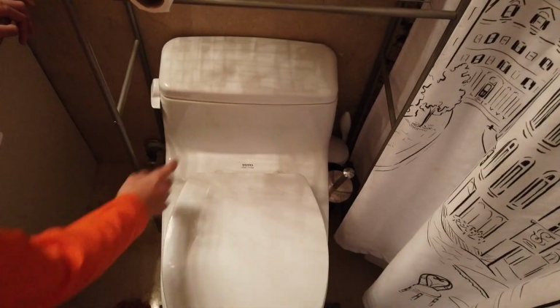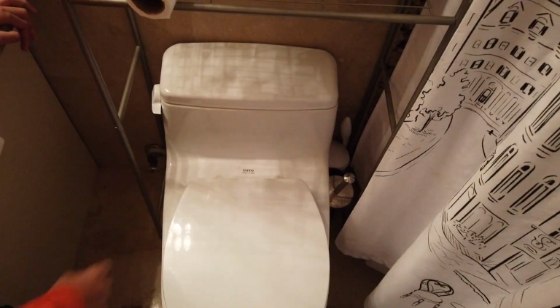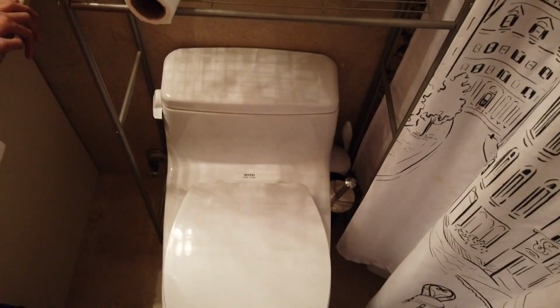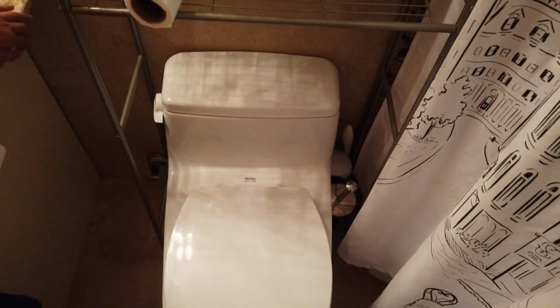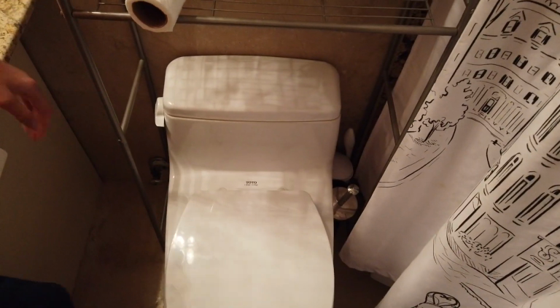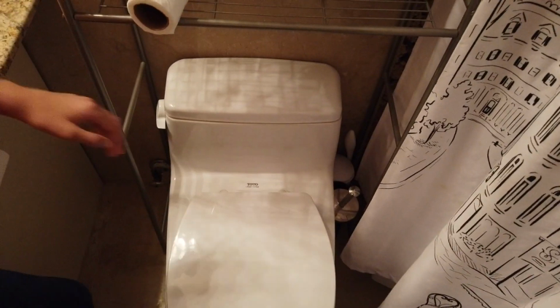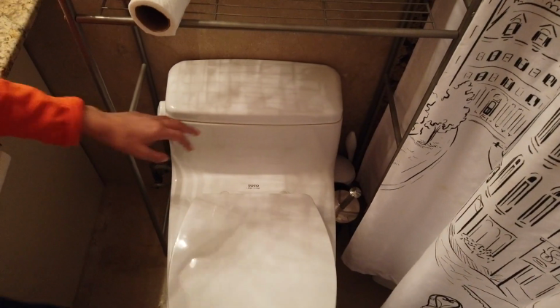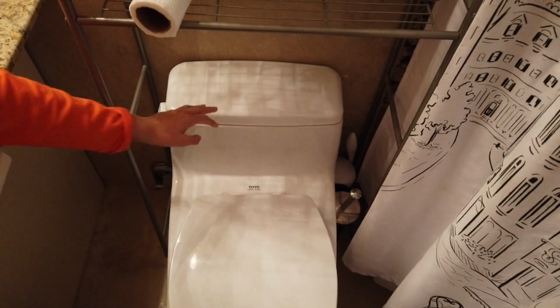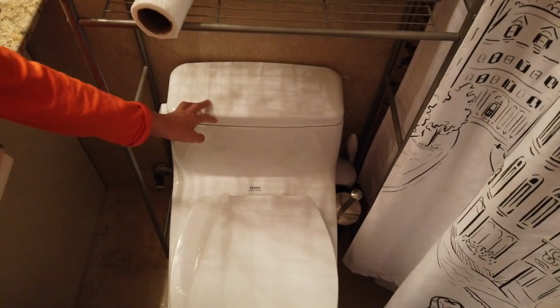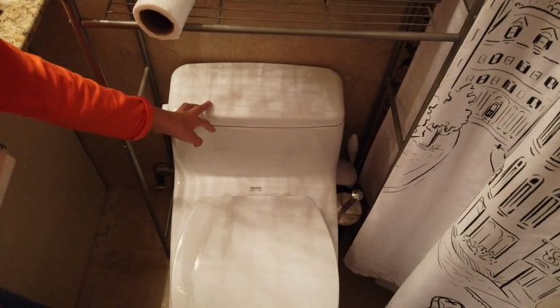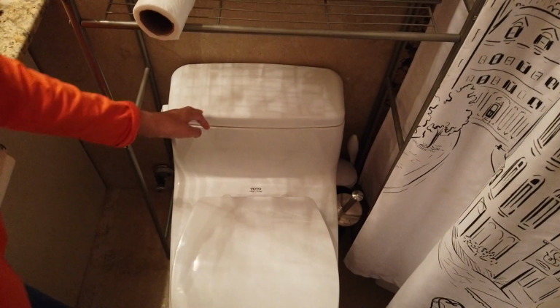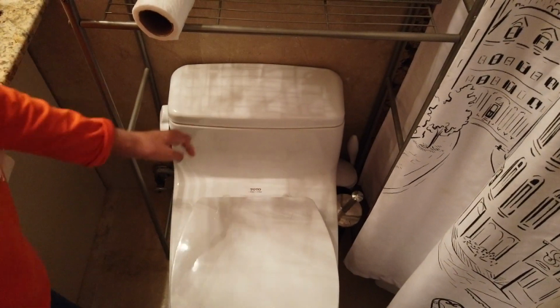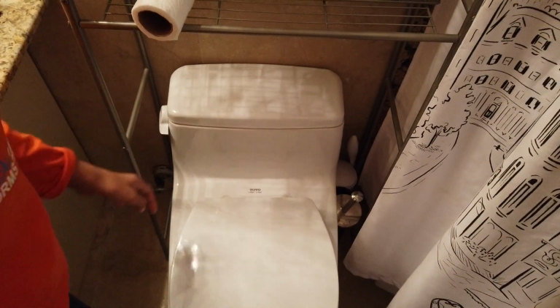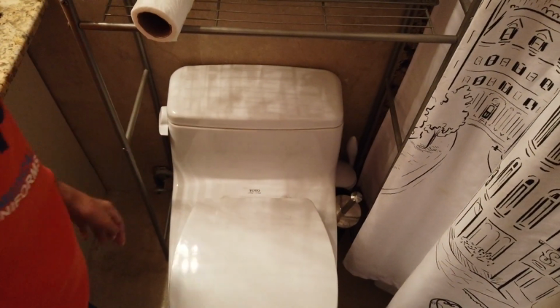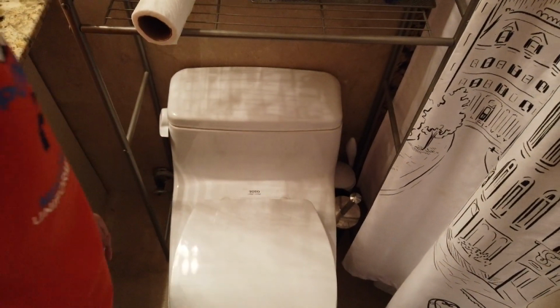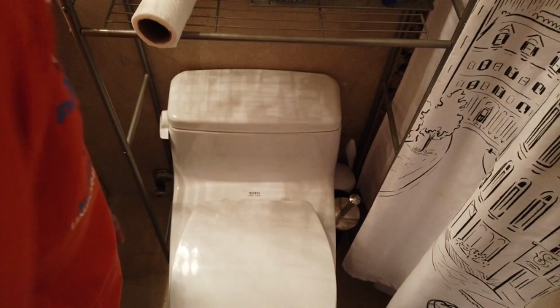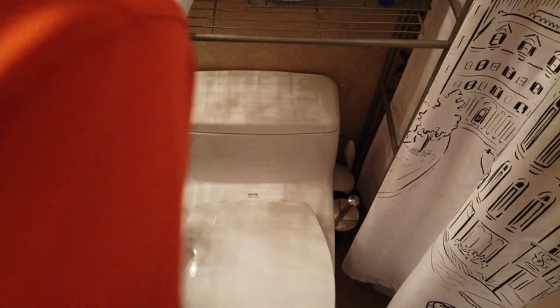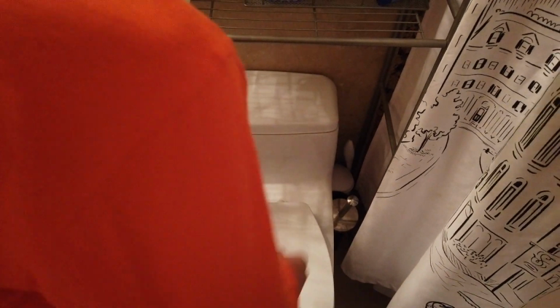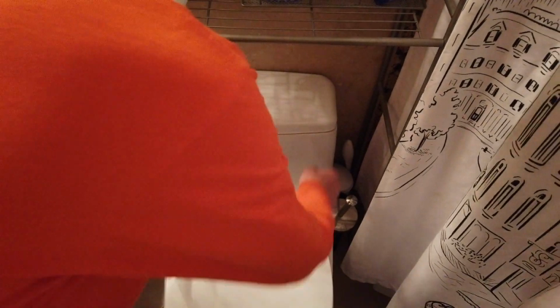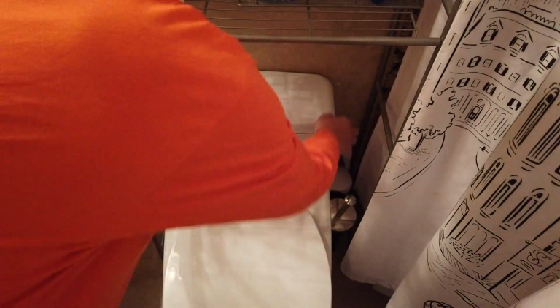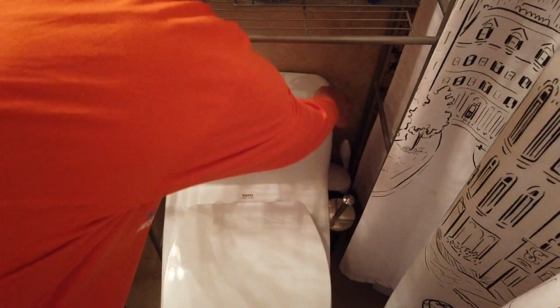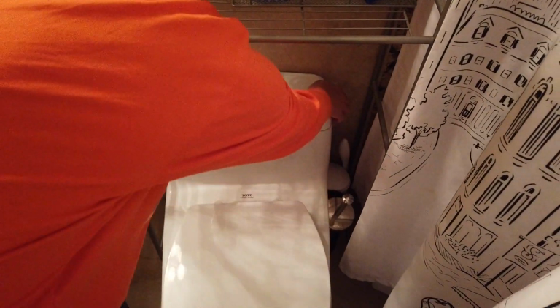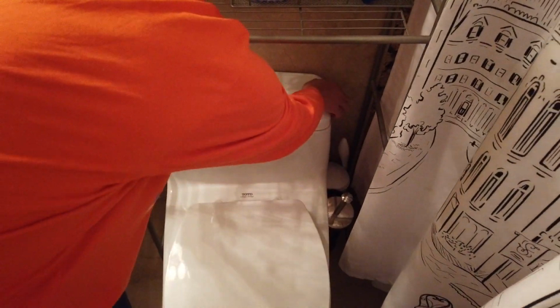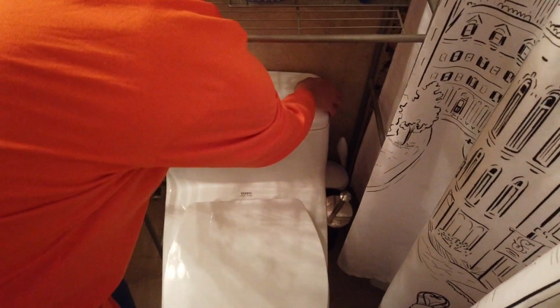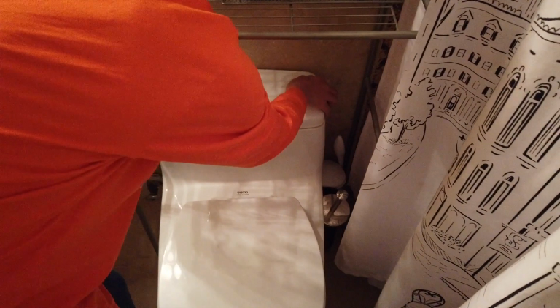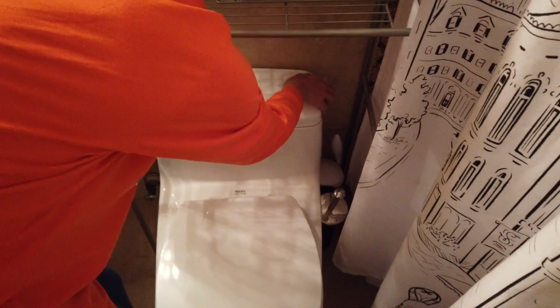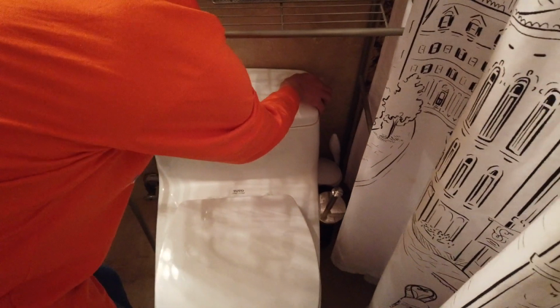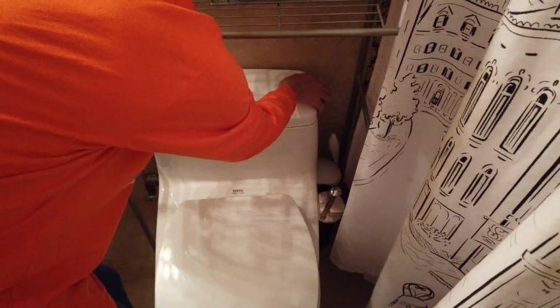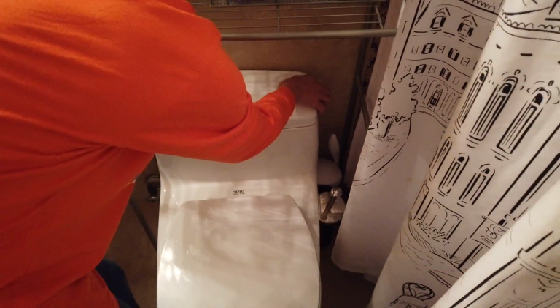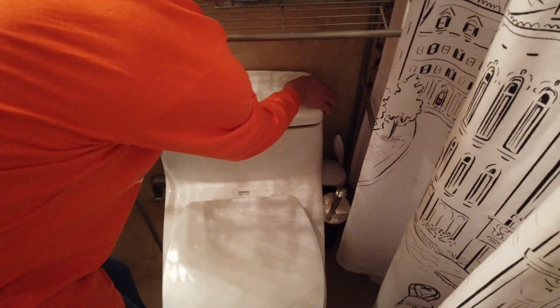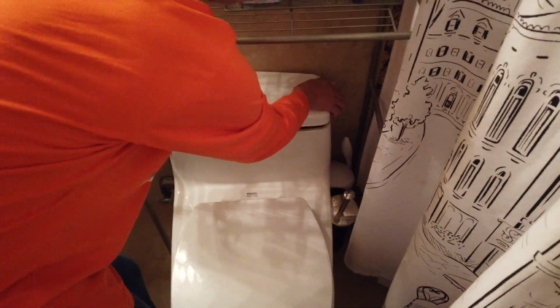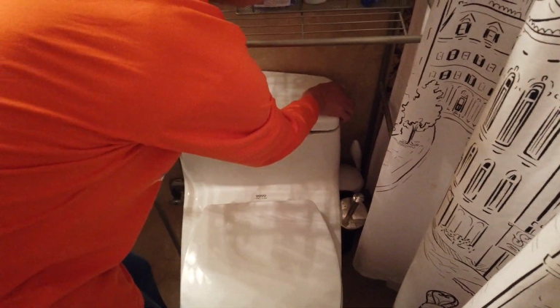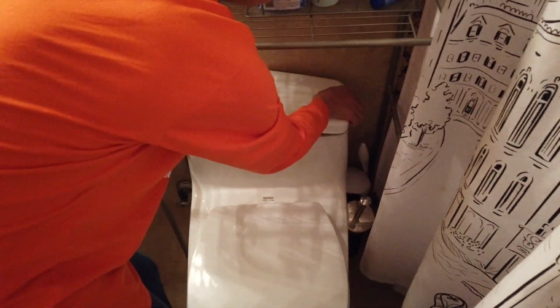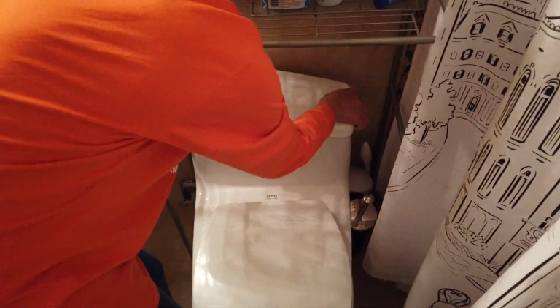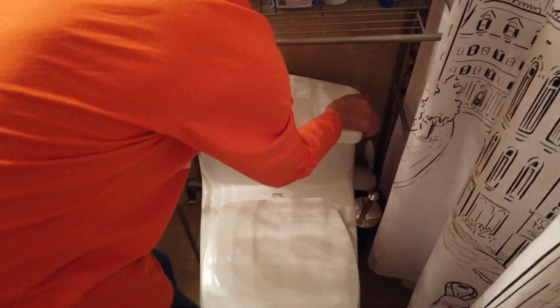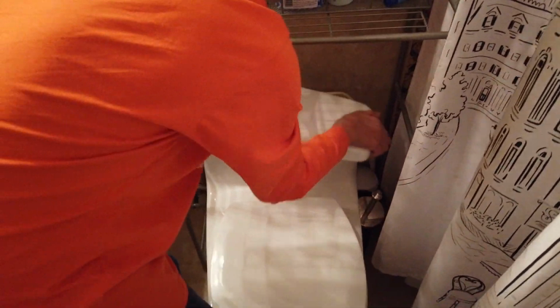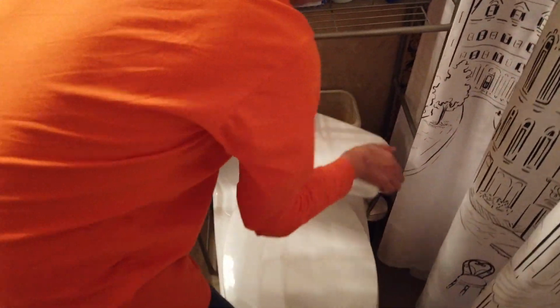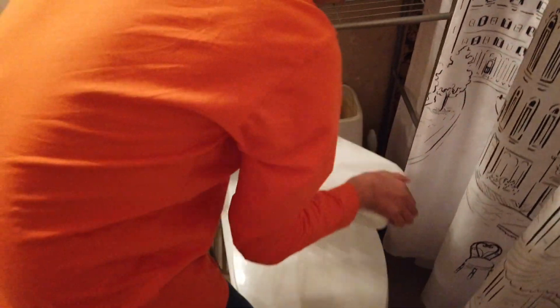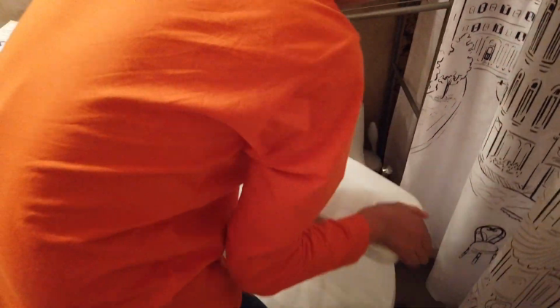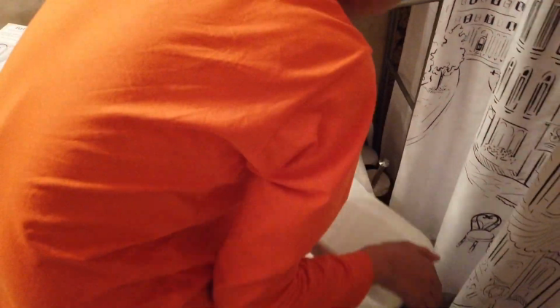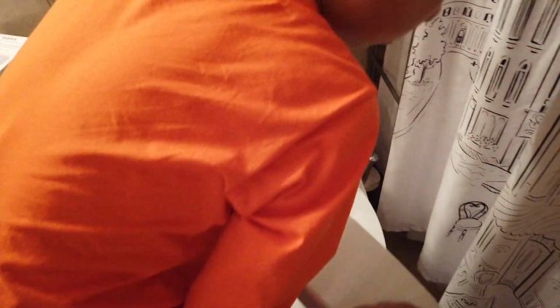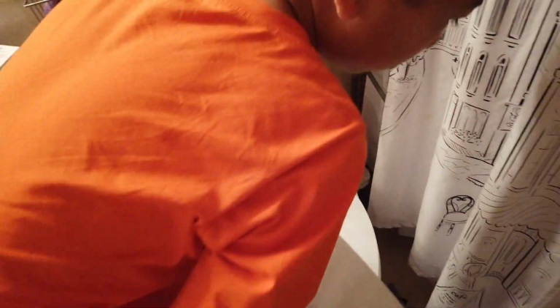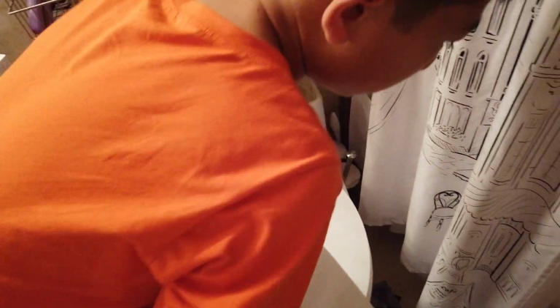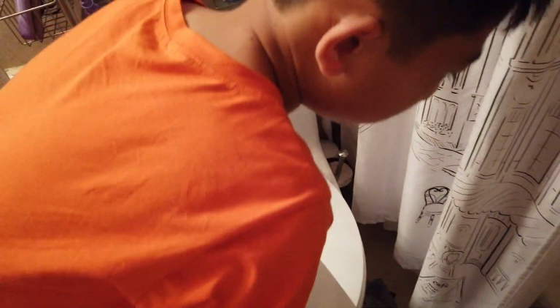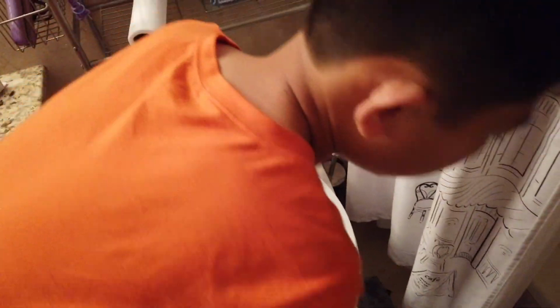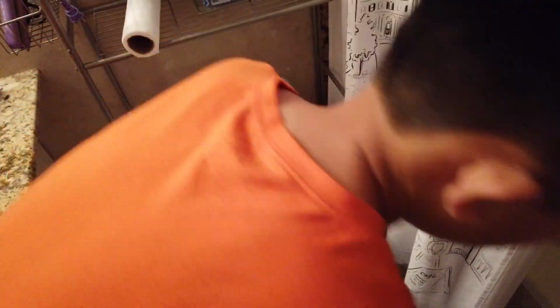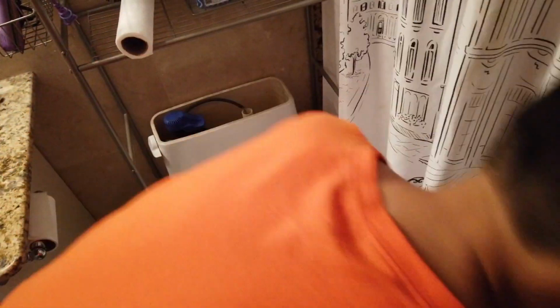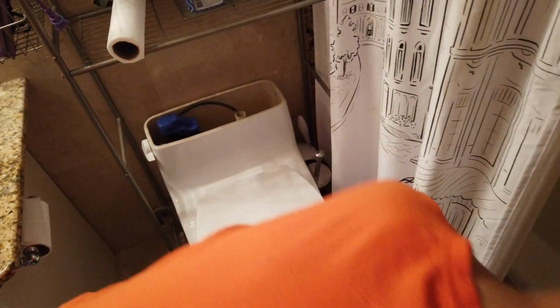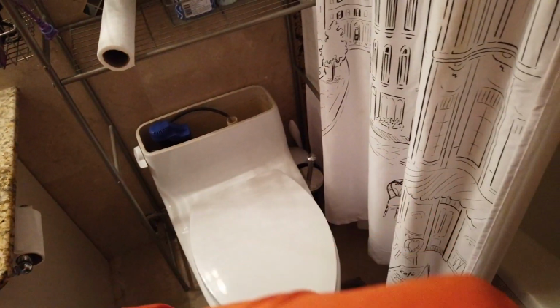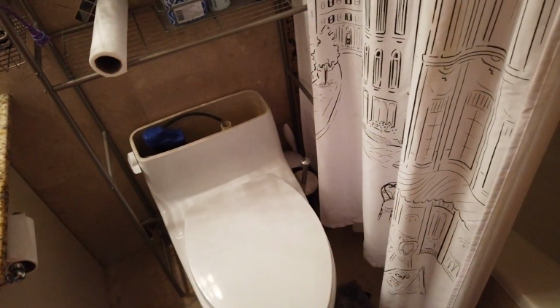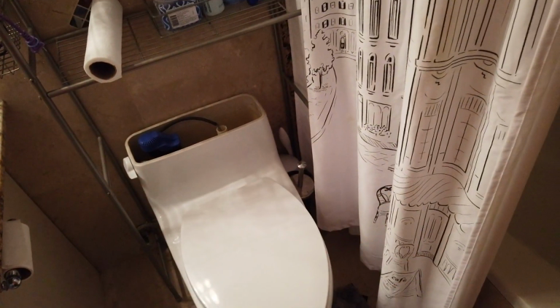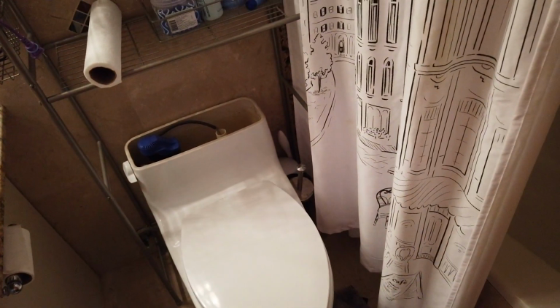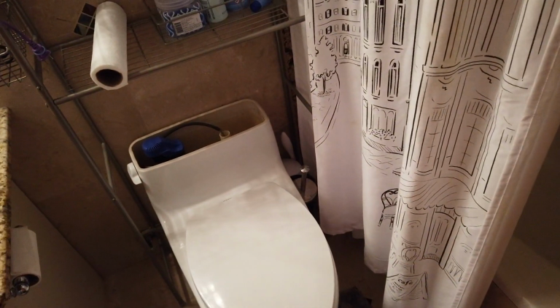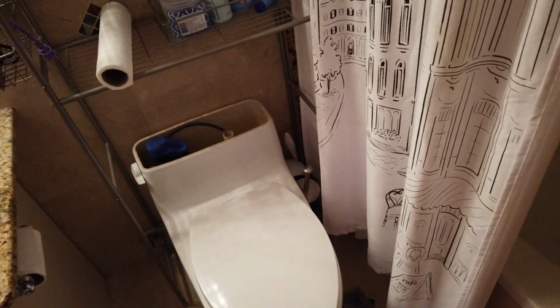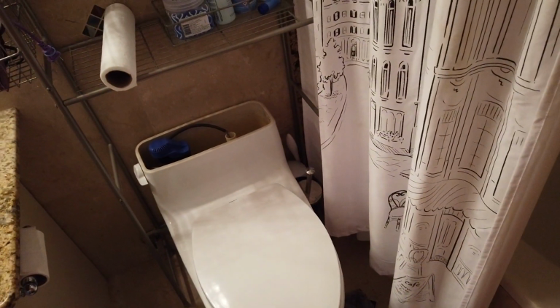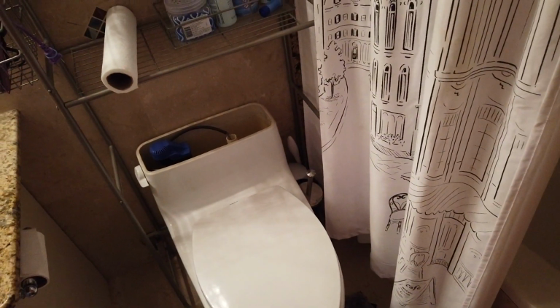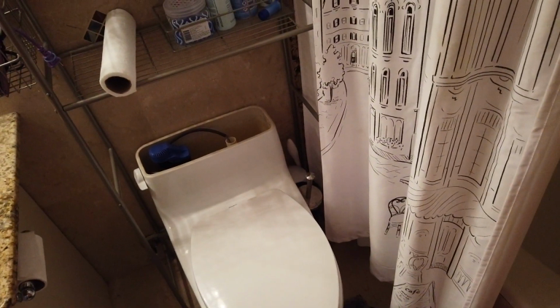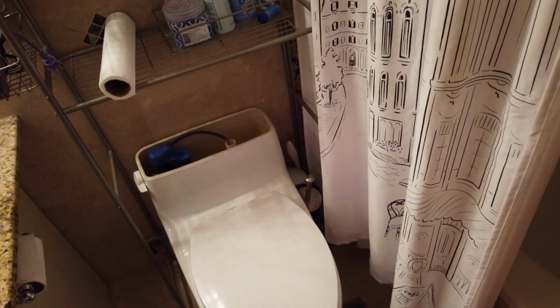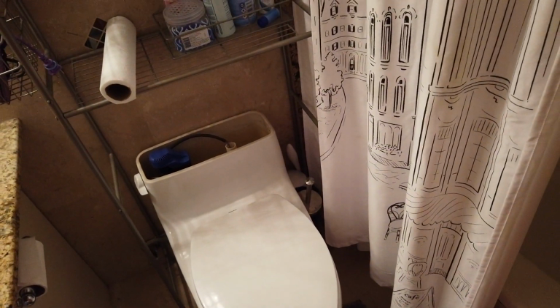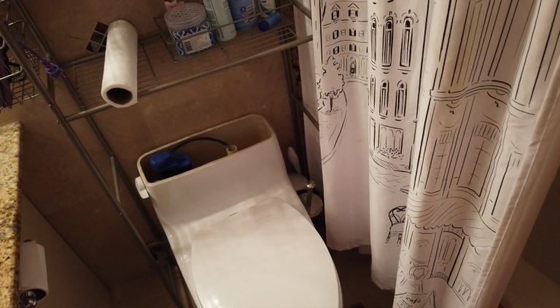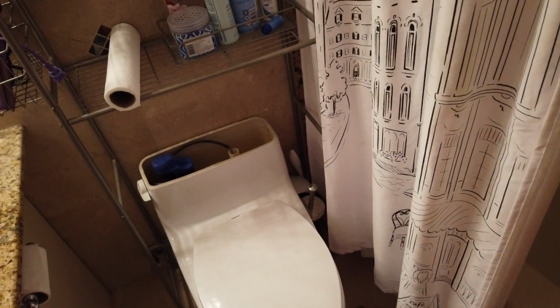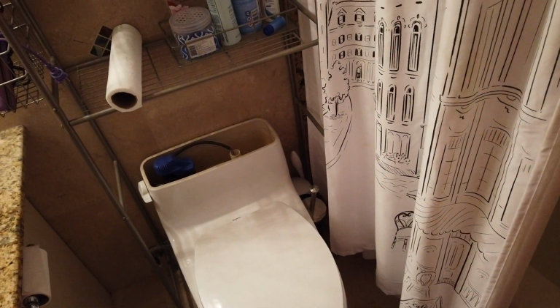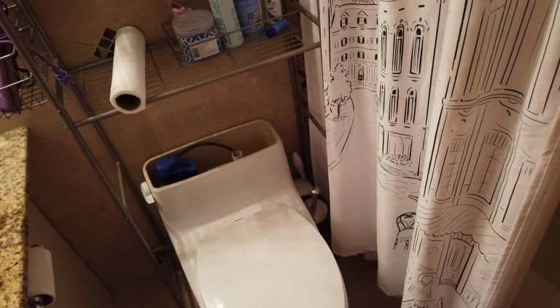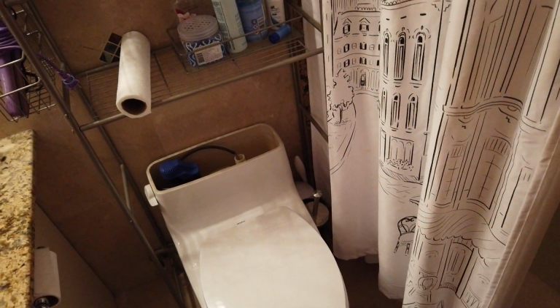After that we have to remove the lid. Let's put the lid on the floor so we don't have an accident with it. We'll put that on the carpet there — yeah, that's a good idea.